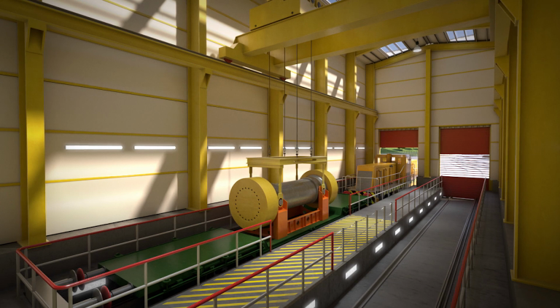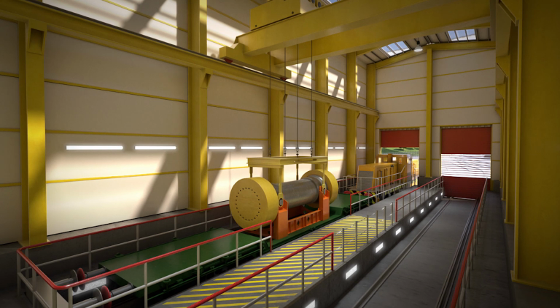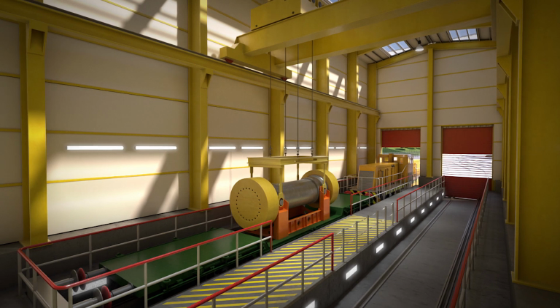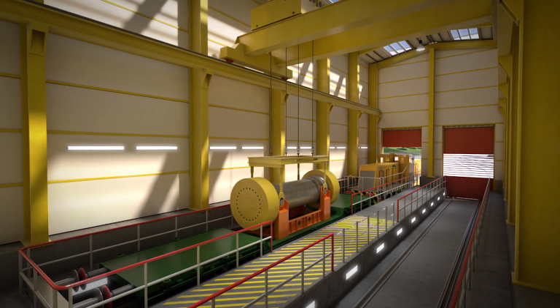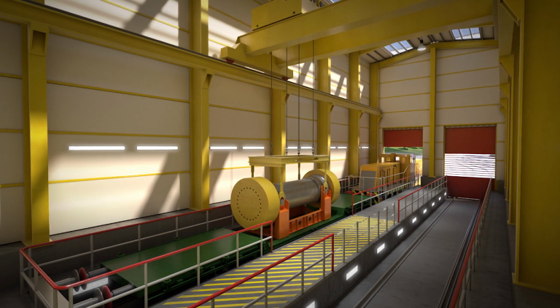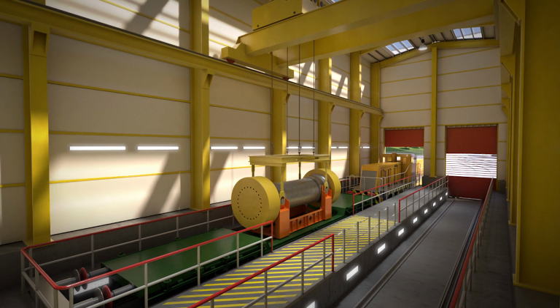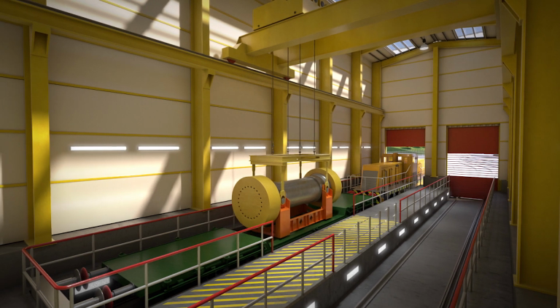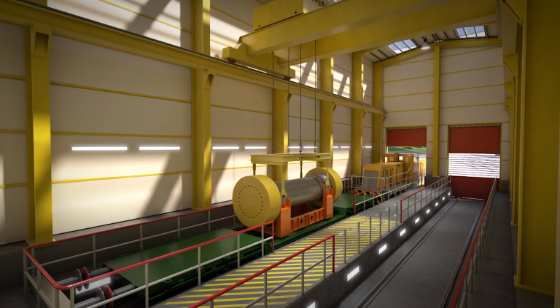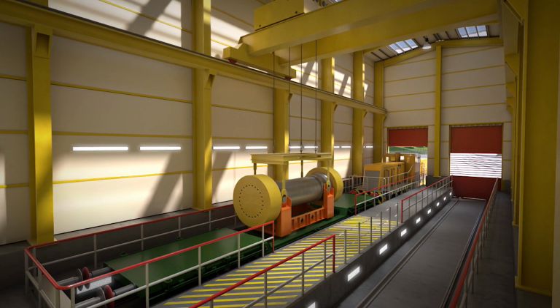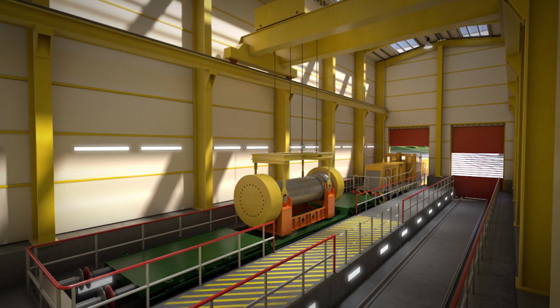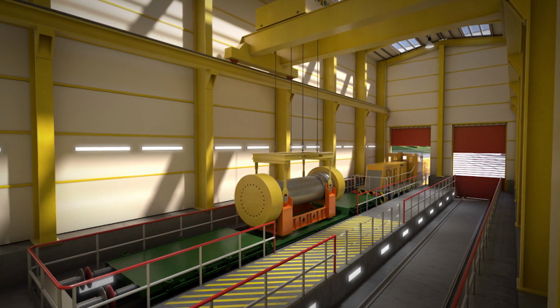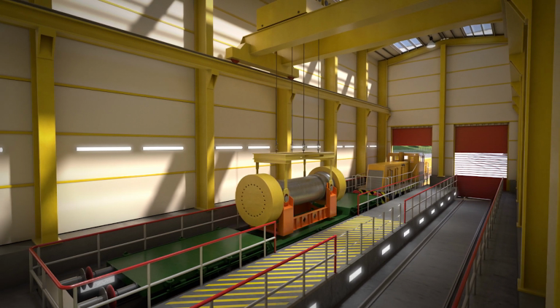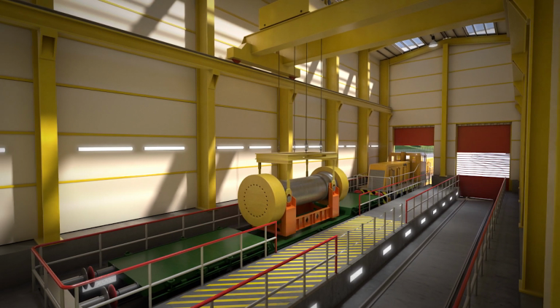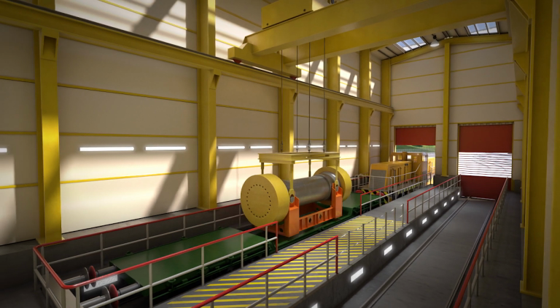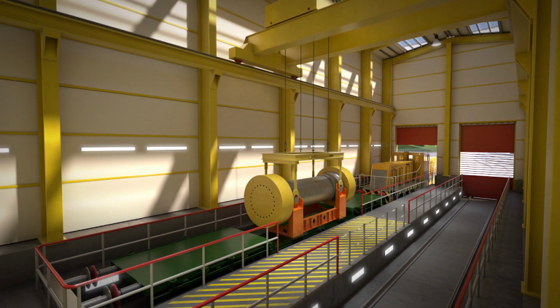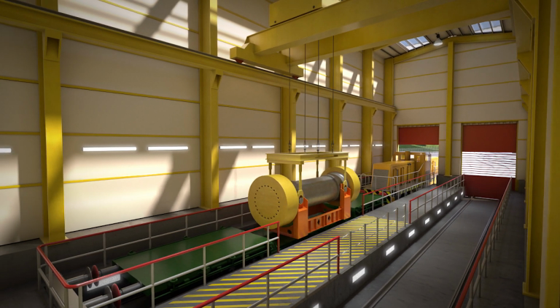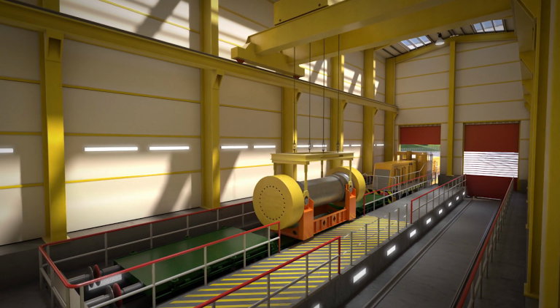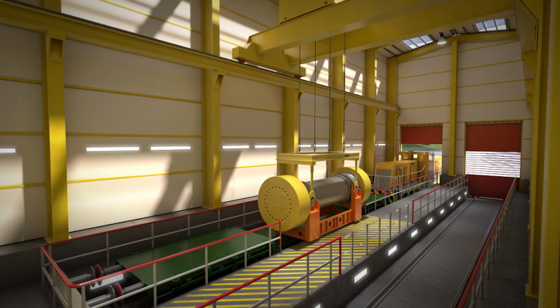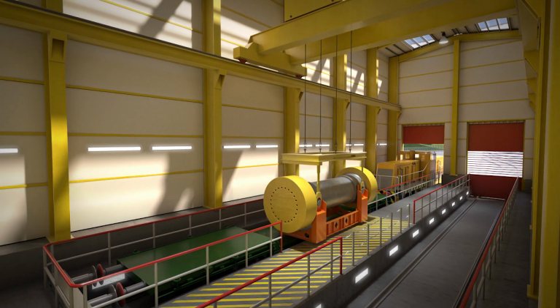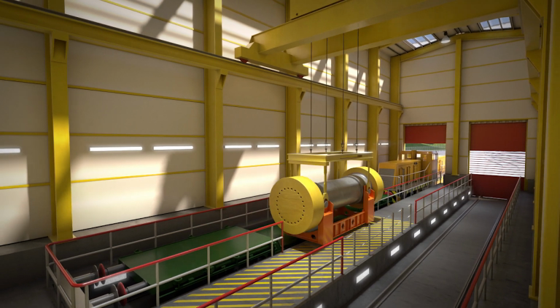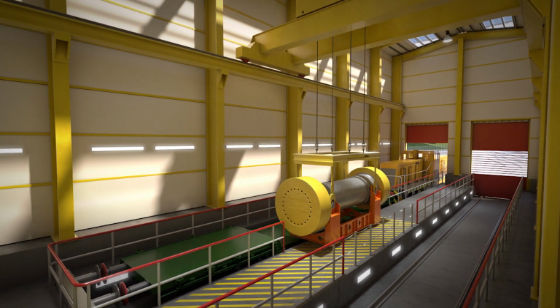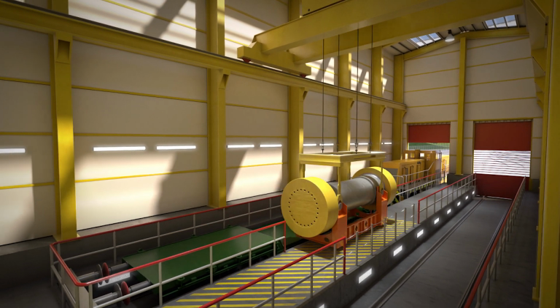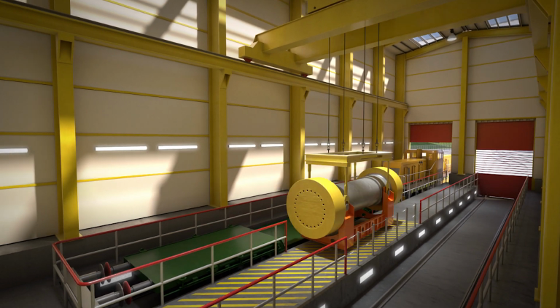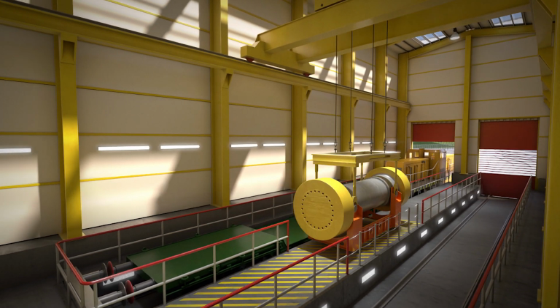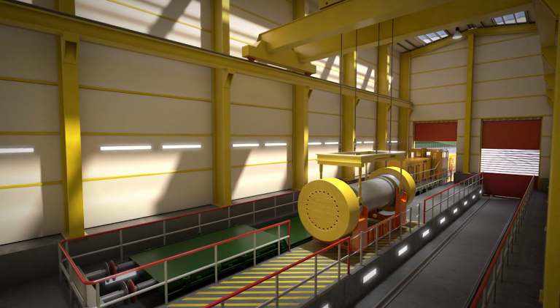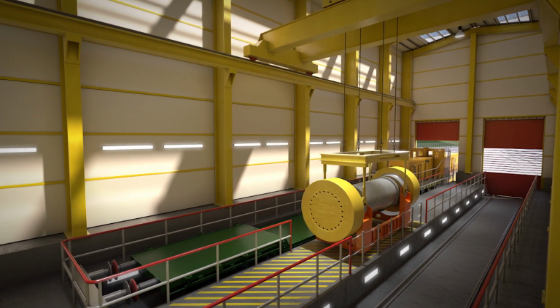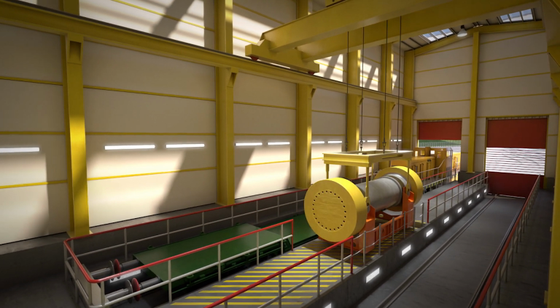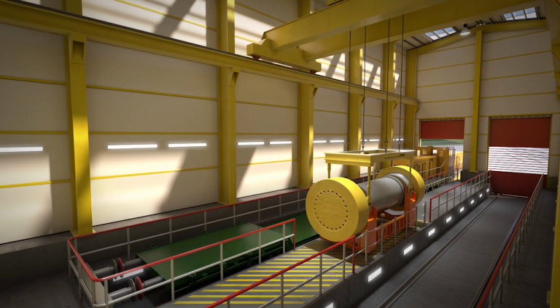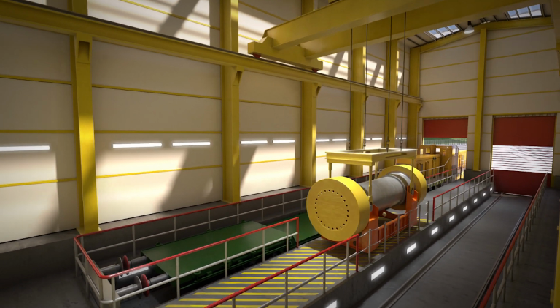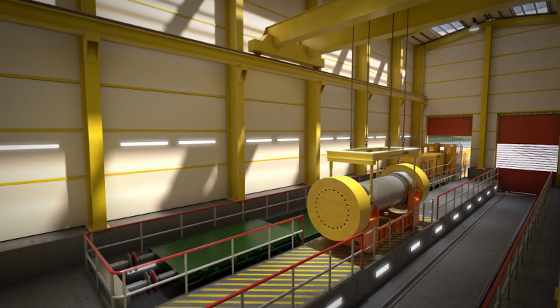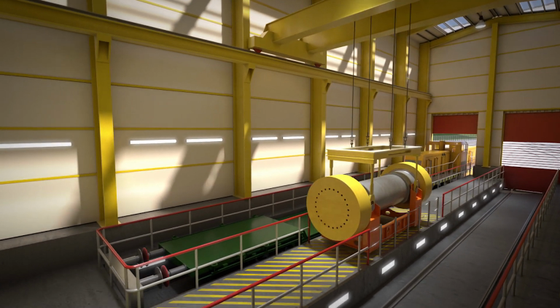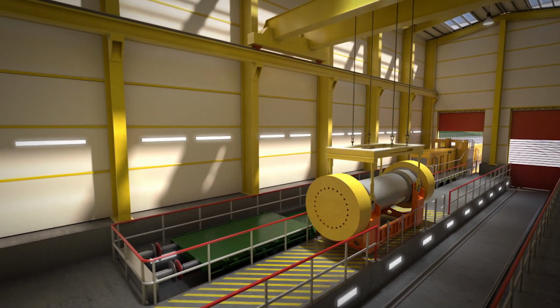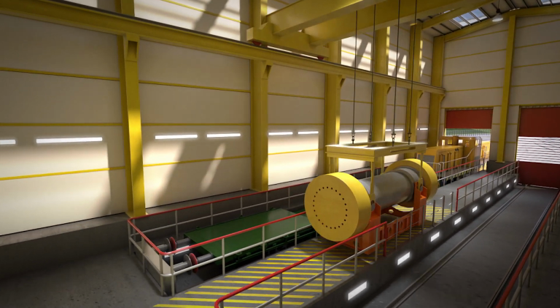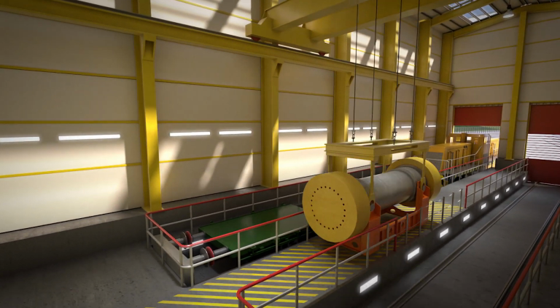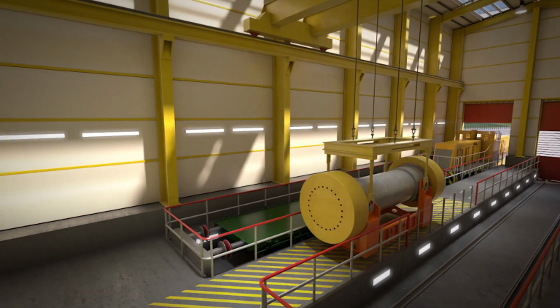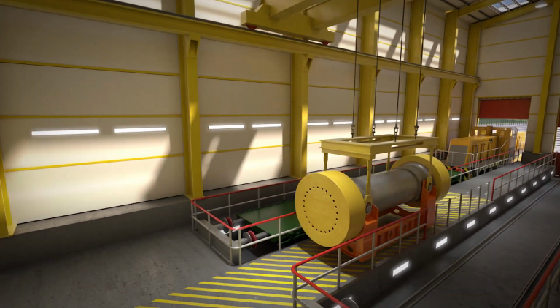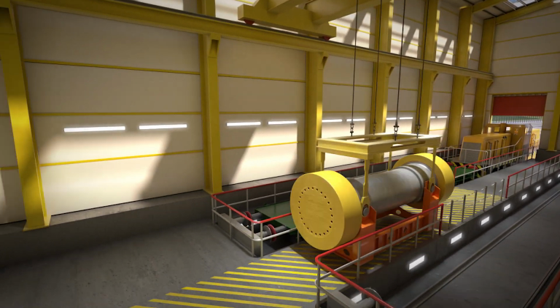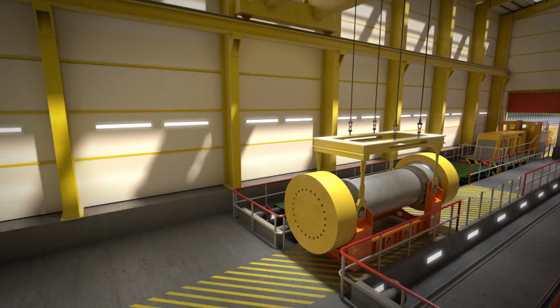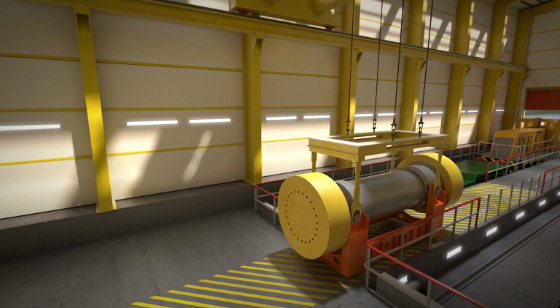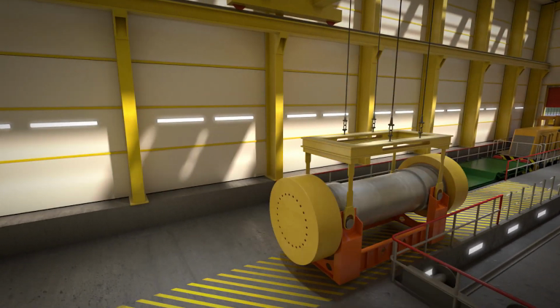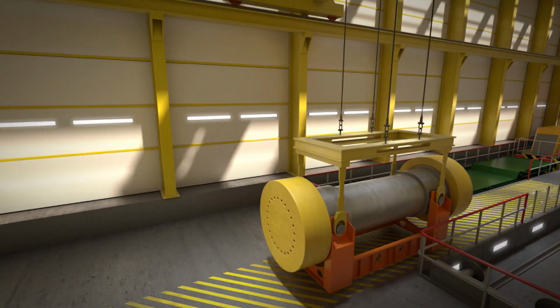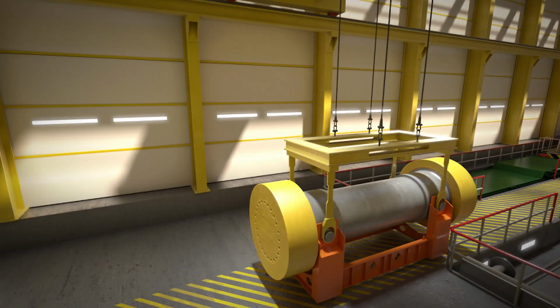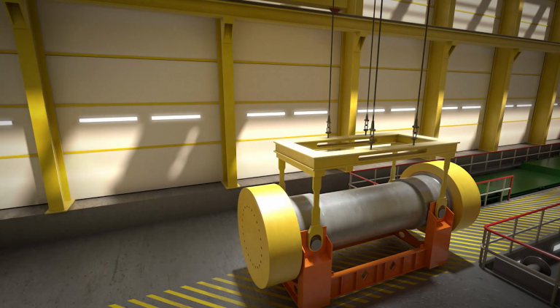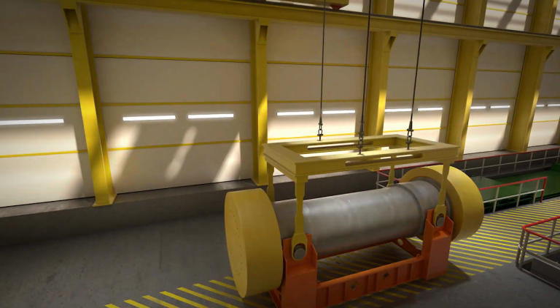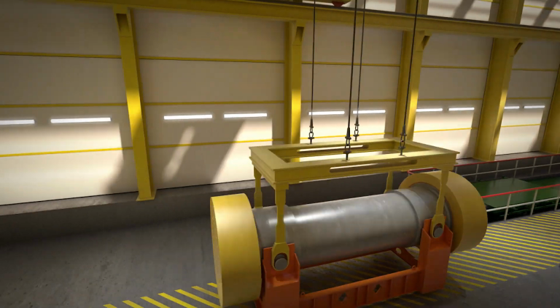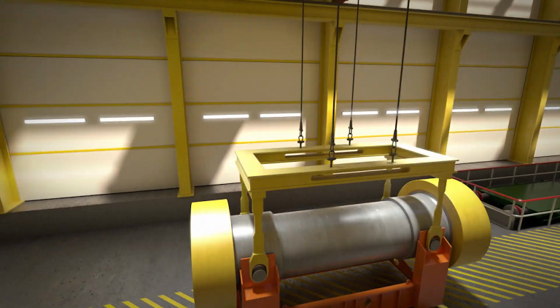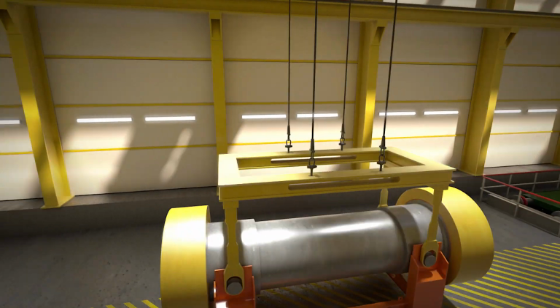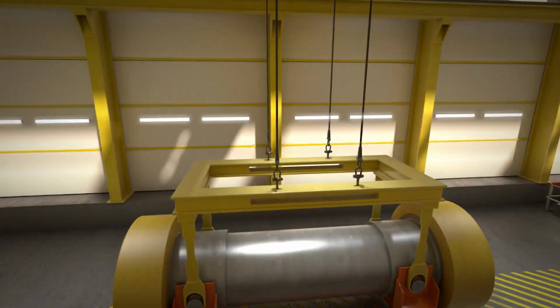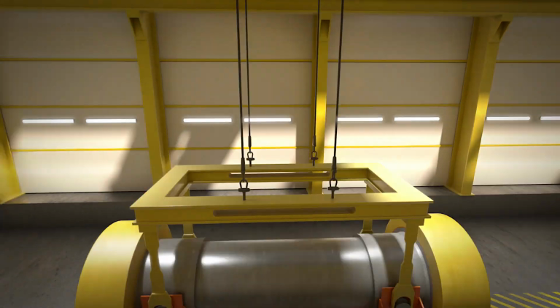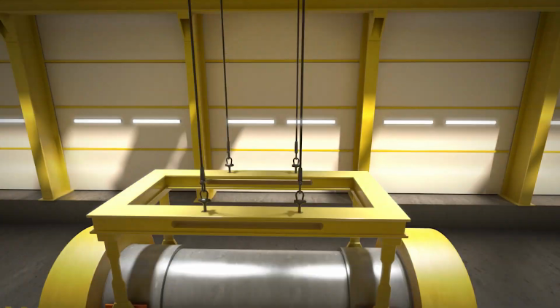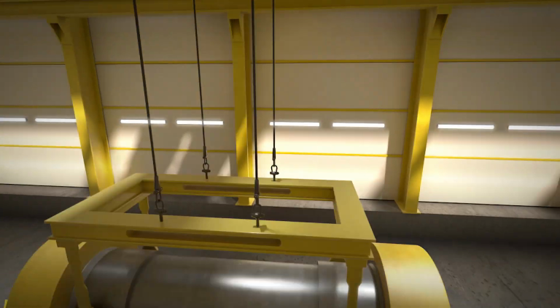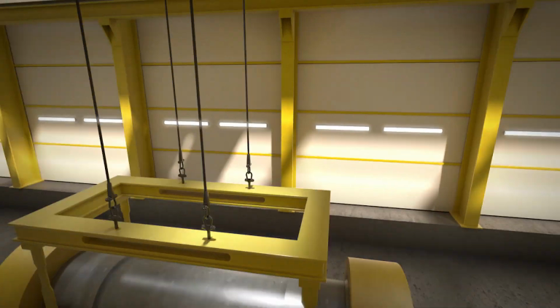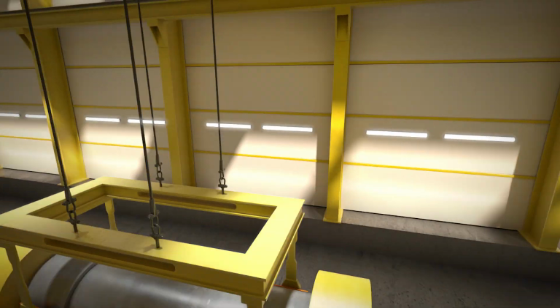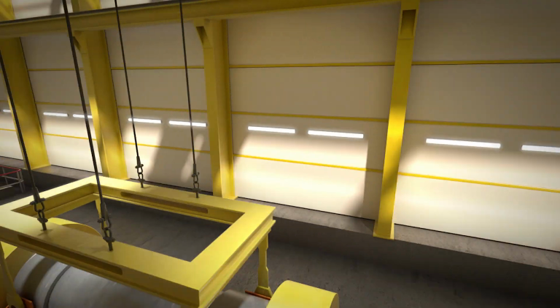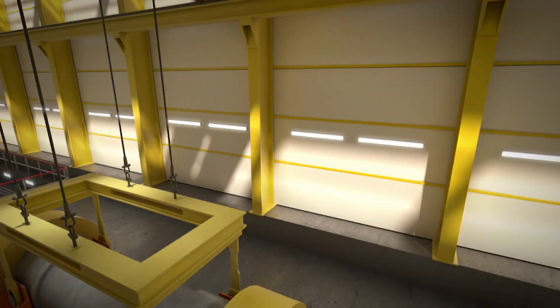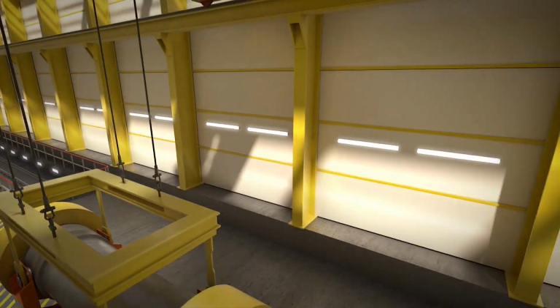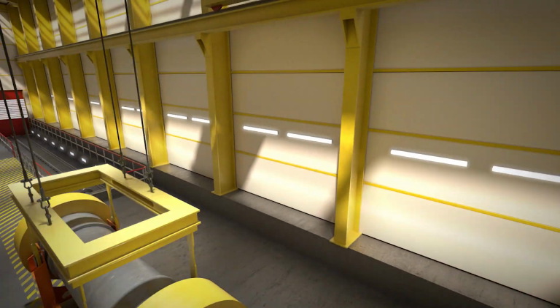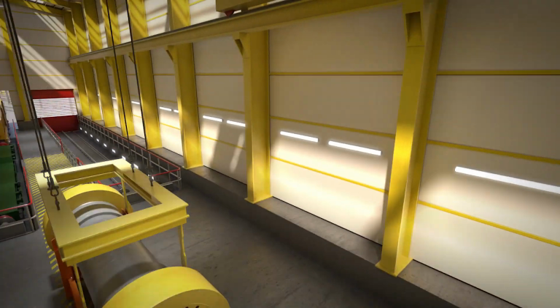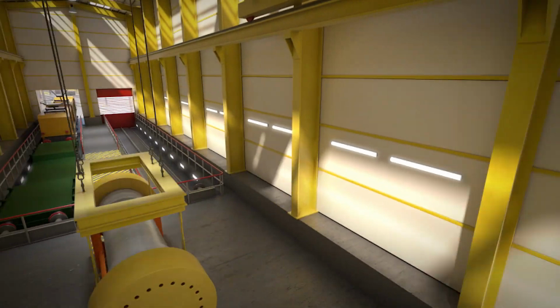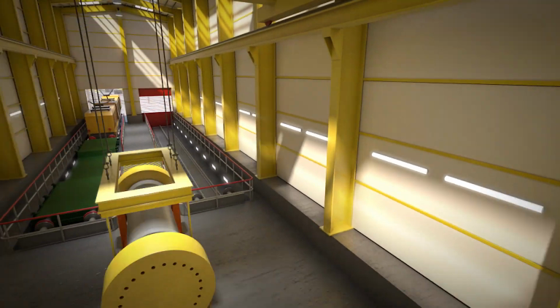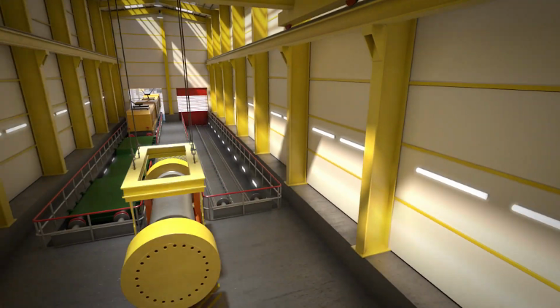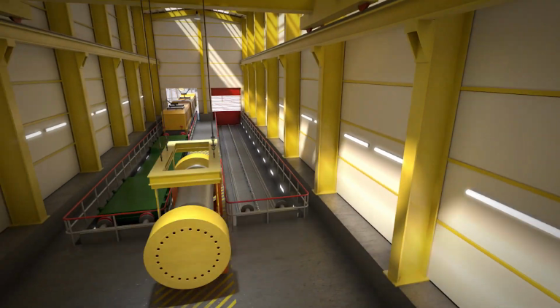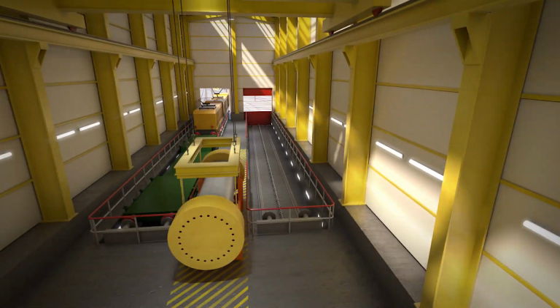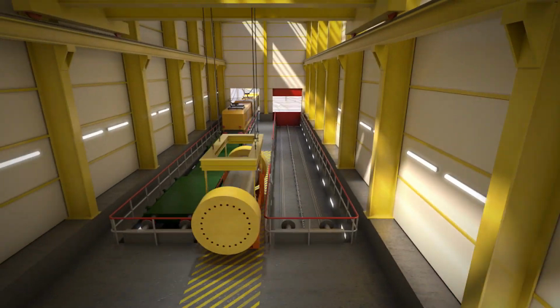At this point, the transport container will be transferred from the mainline rail wagon to the drift wagon, ready to go deep underground.